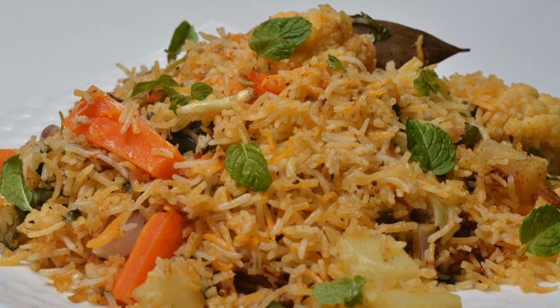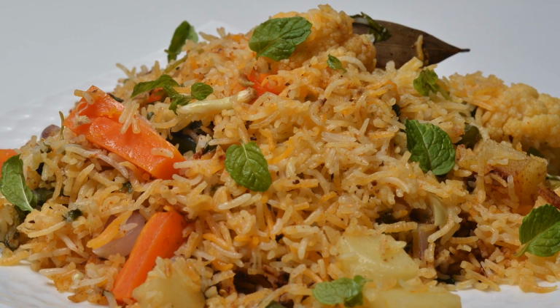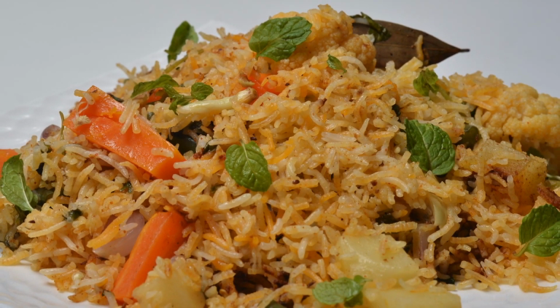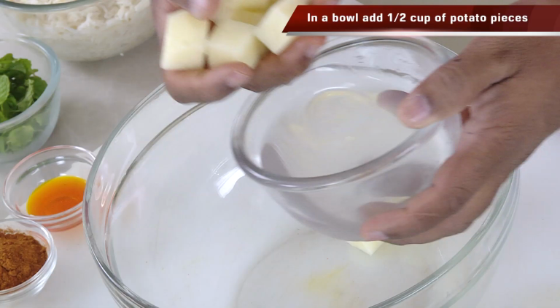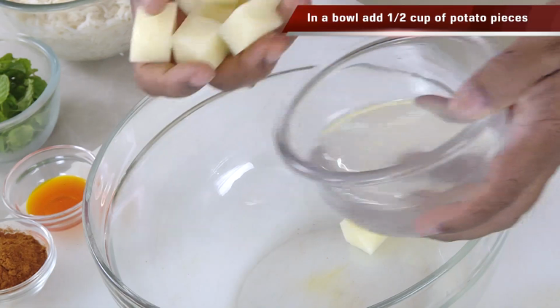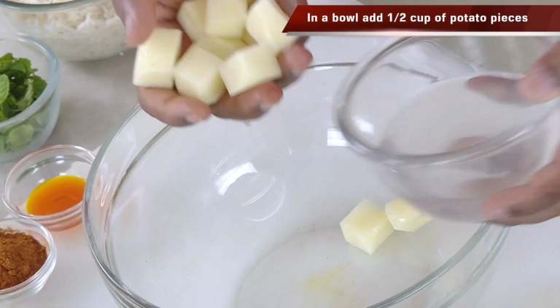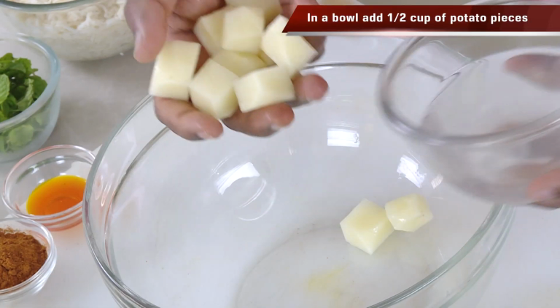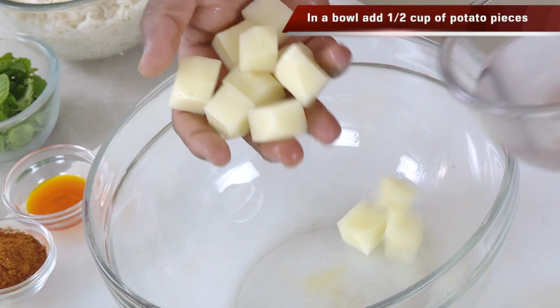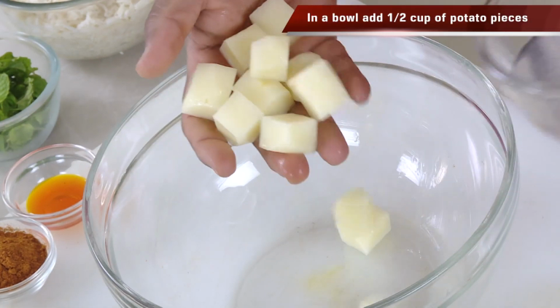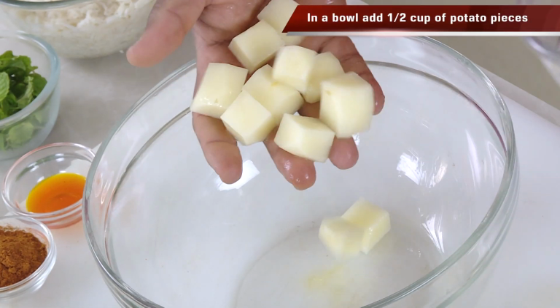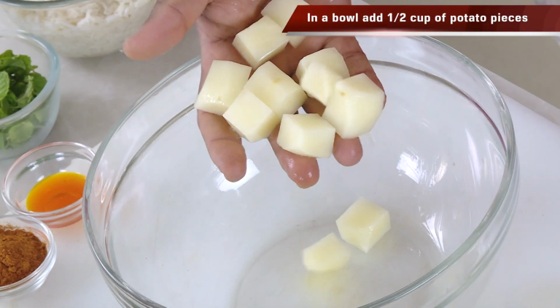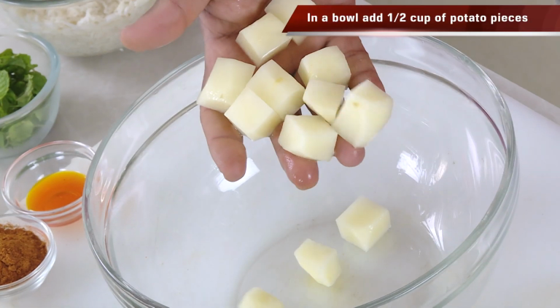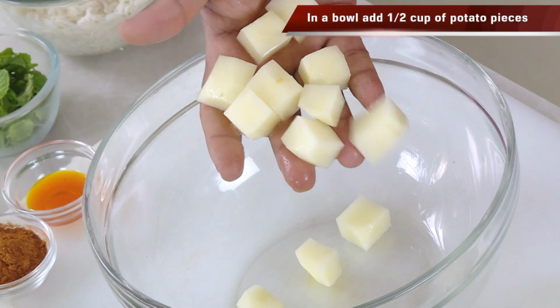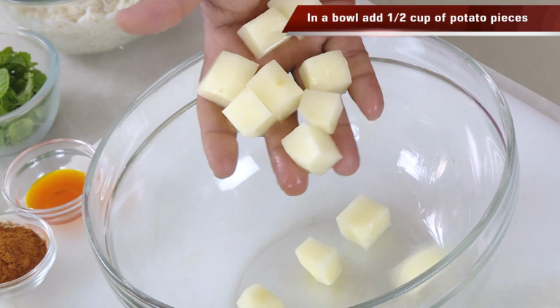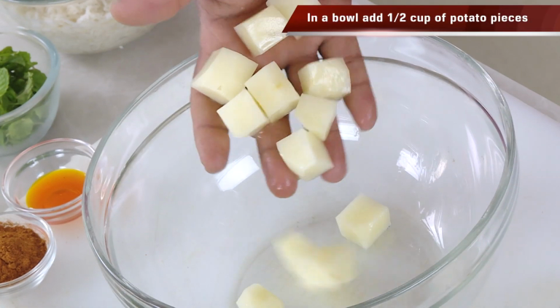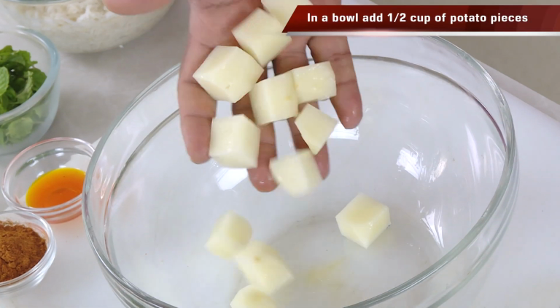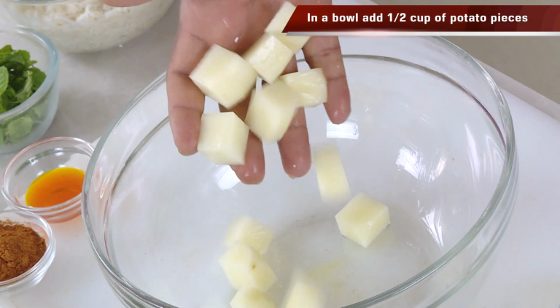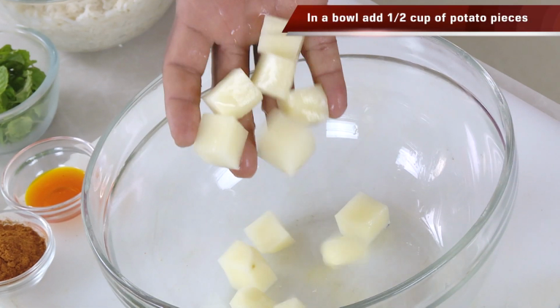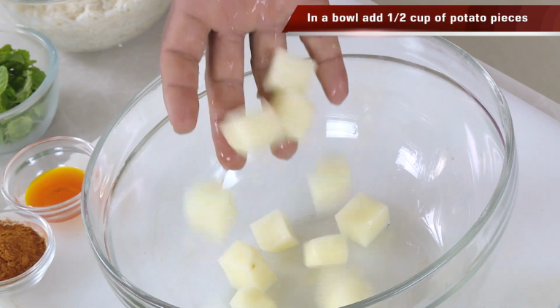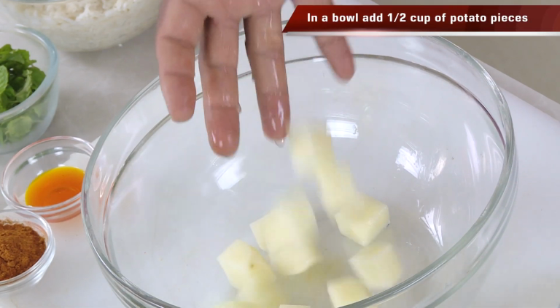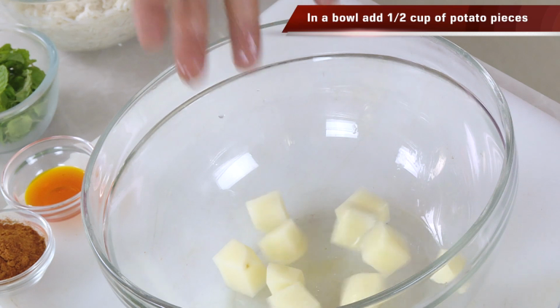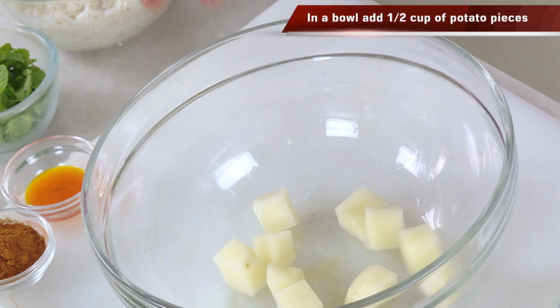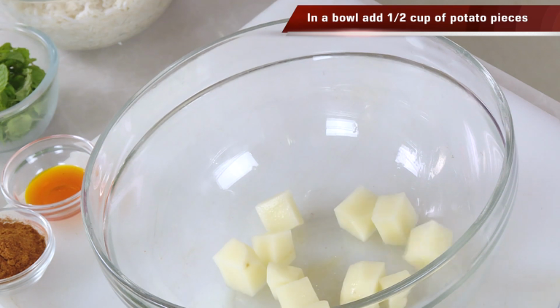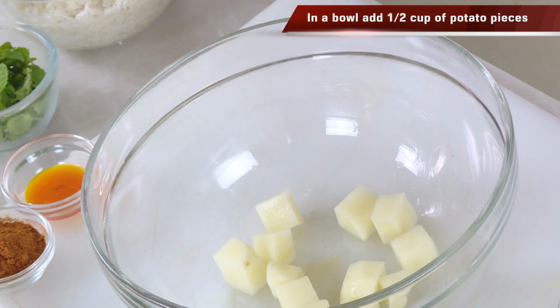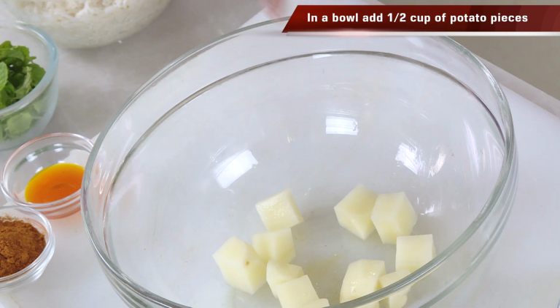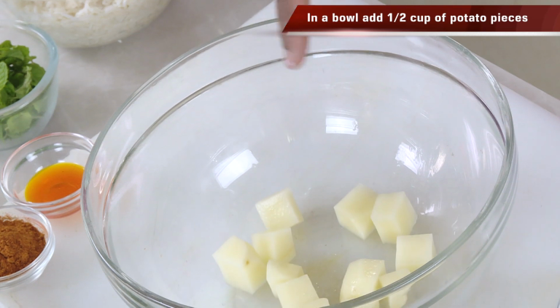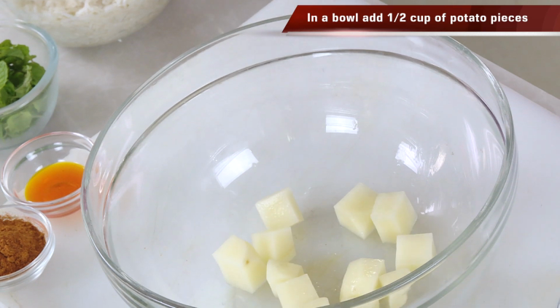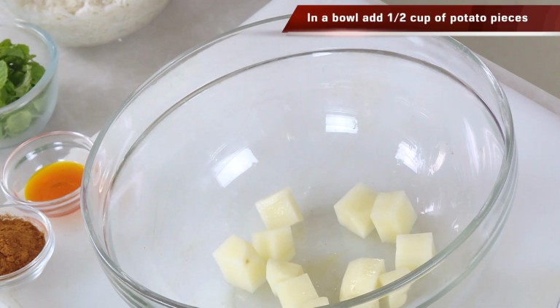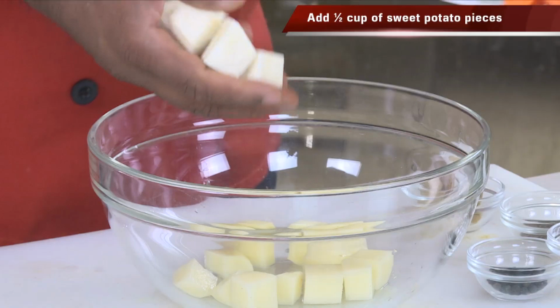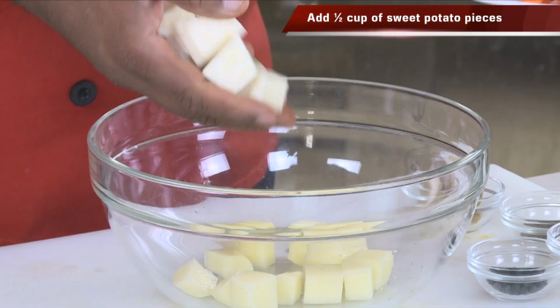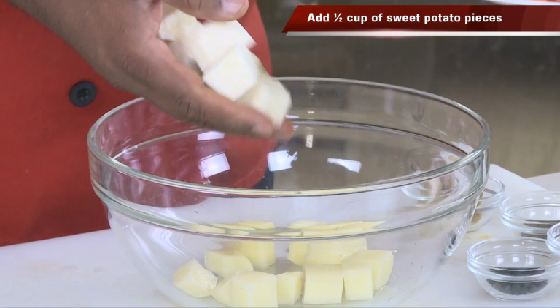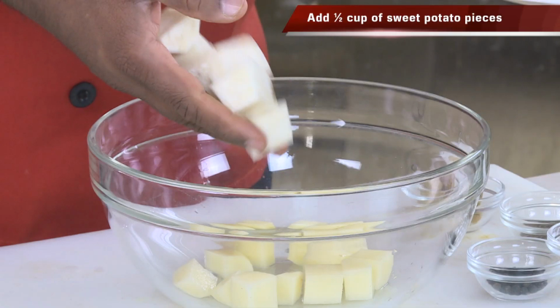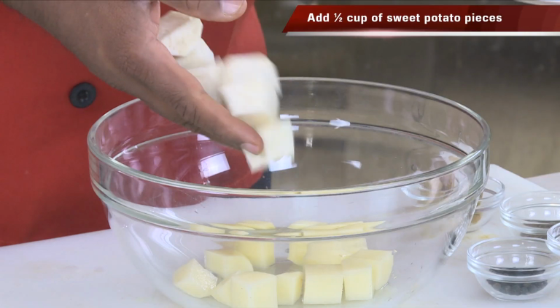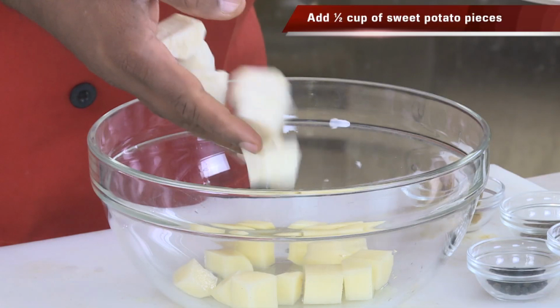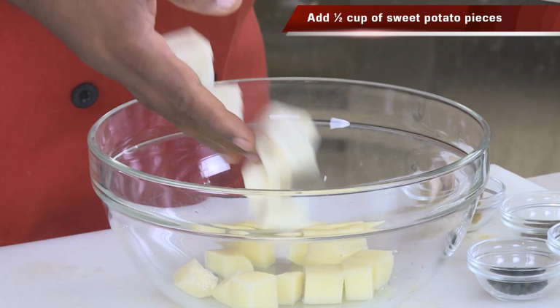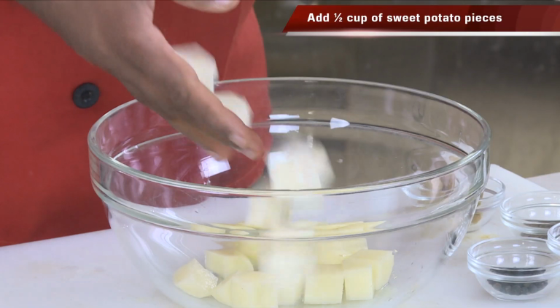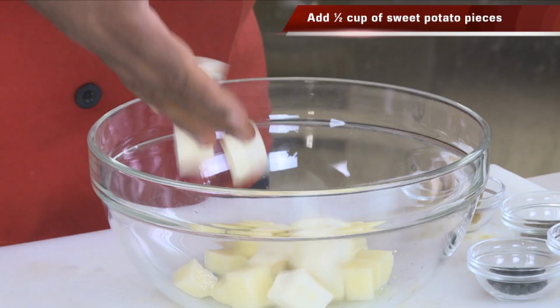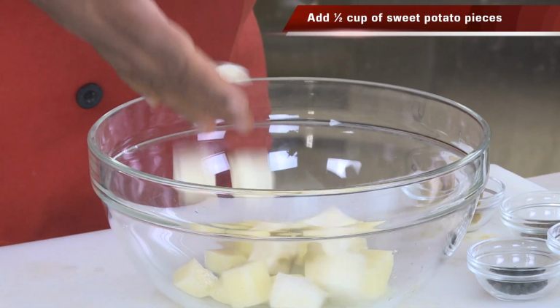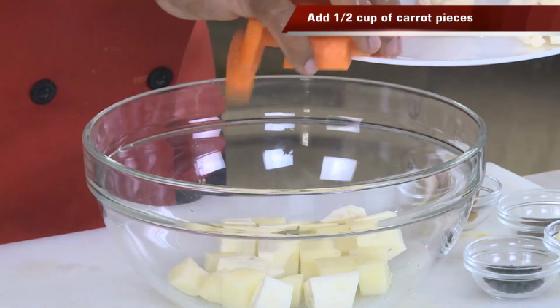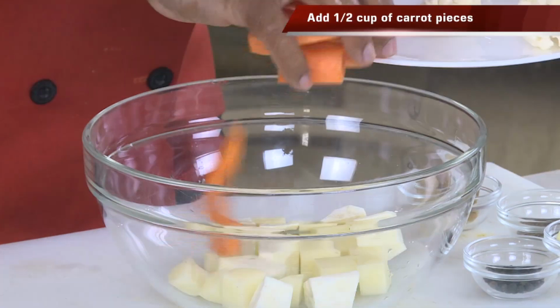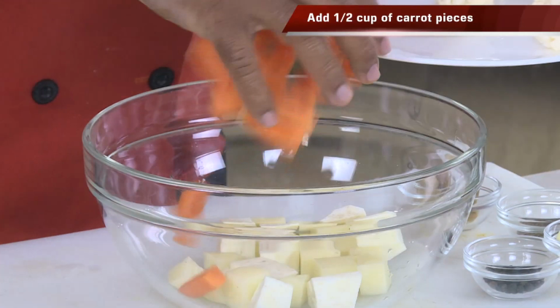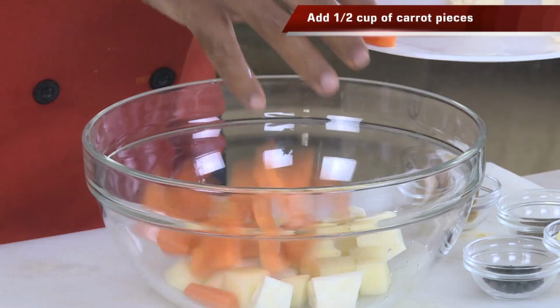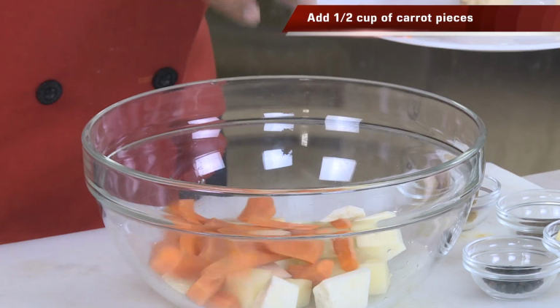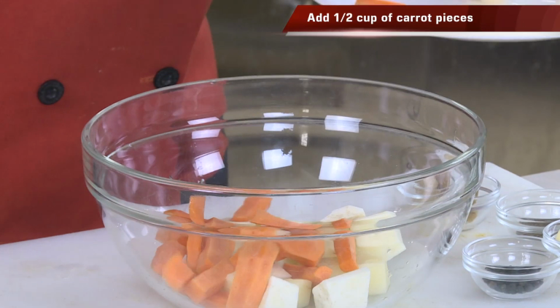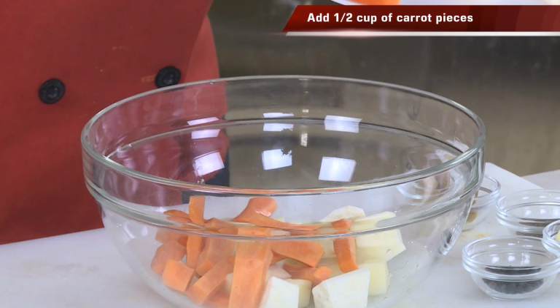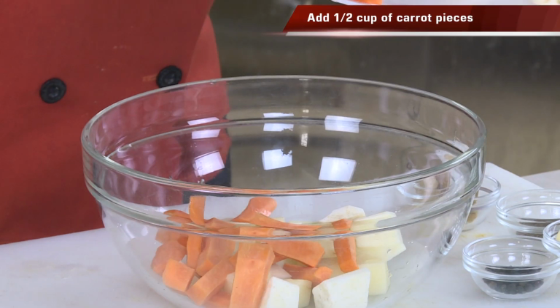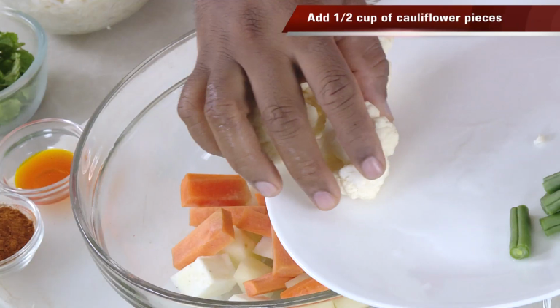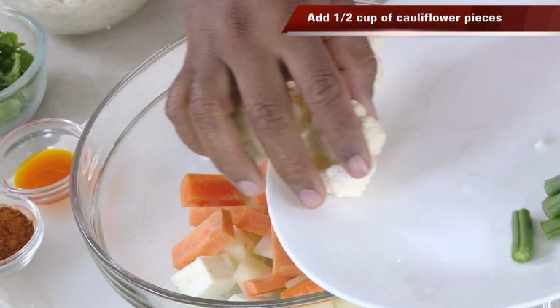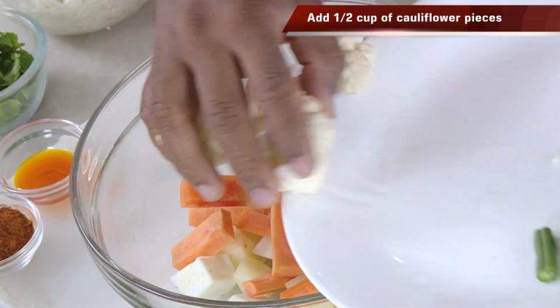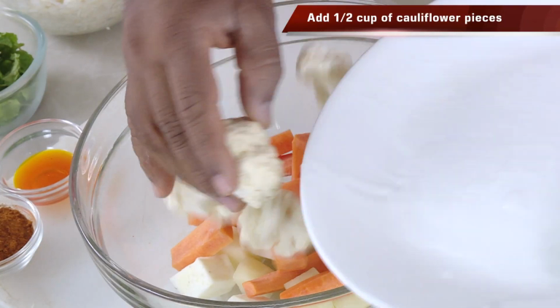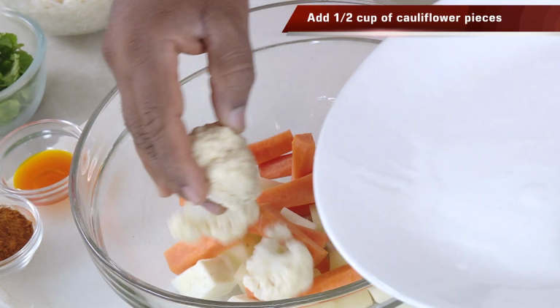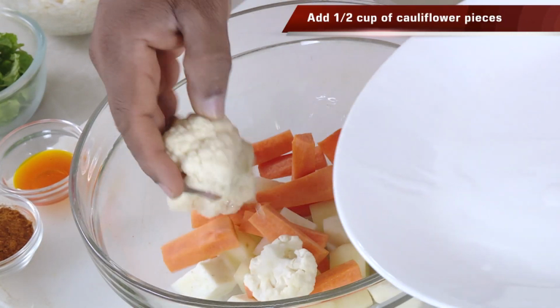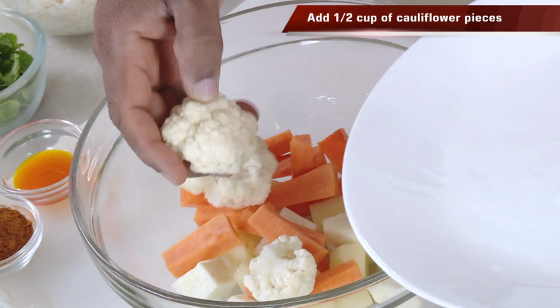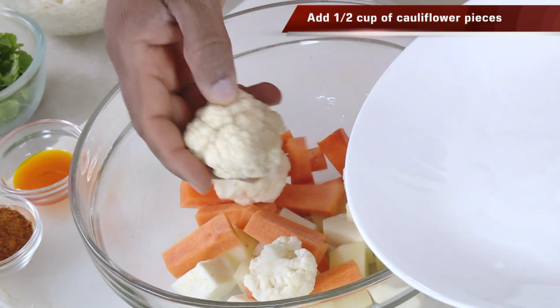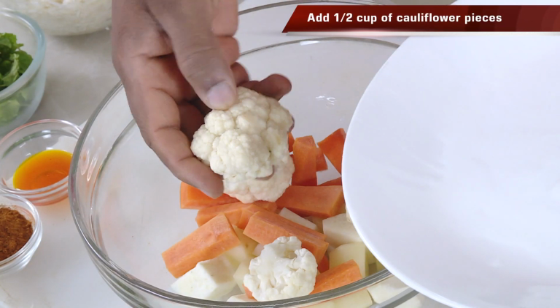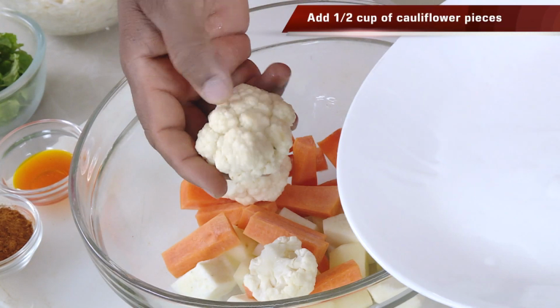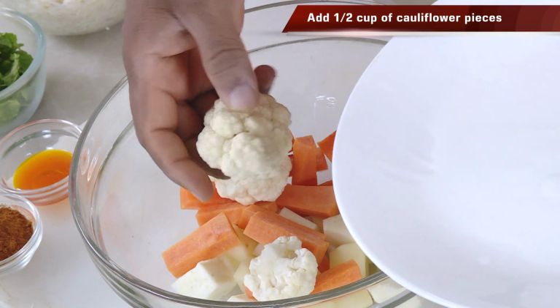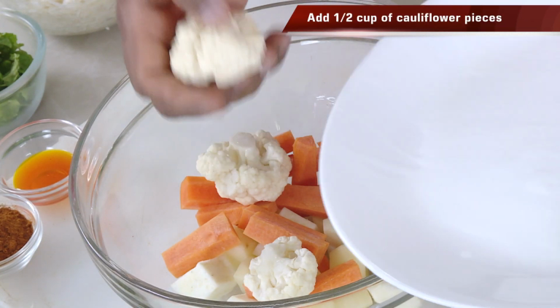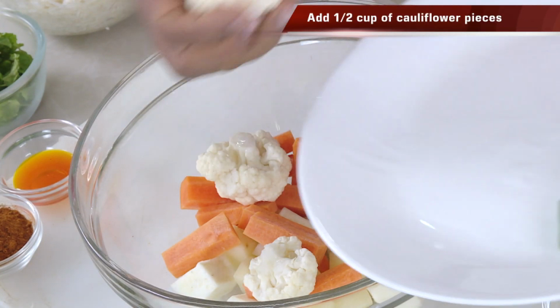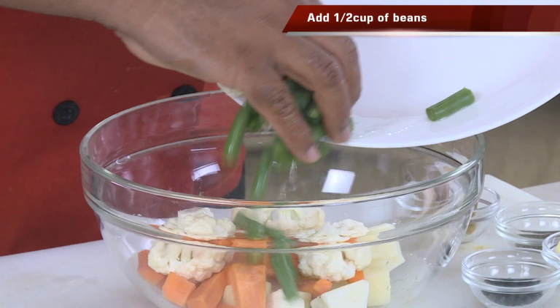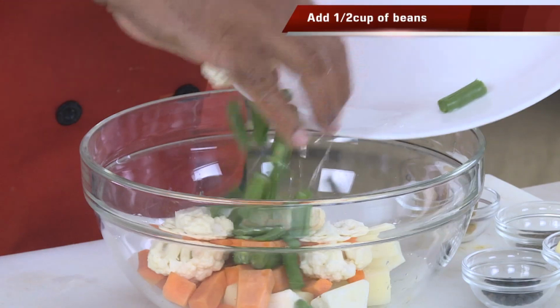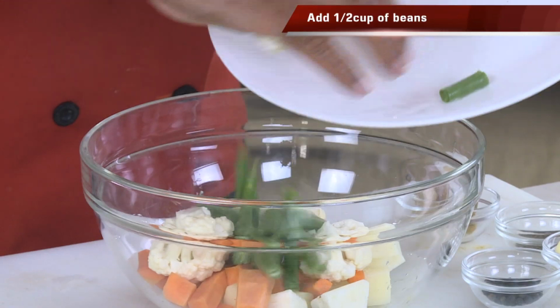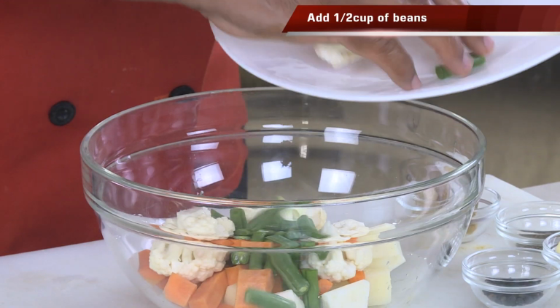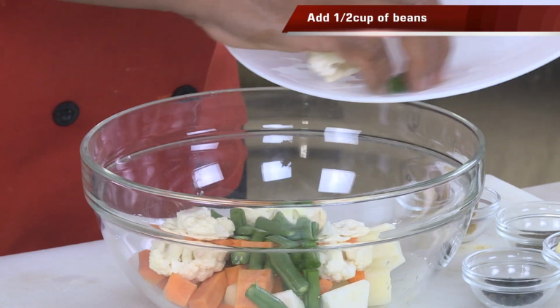First, a bowl: bhangal dumpa, chilikad dumpa, carrot, cauliflower, beans.